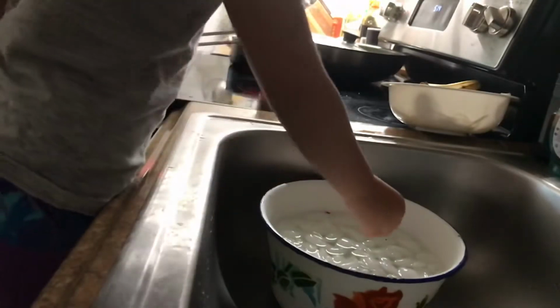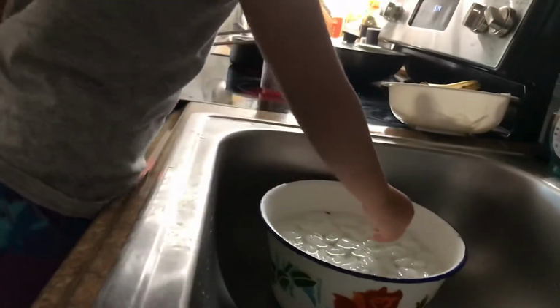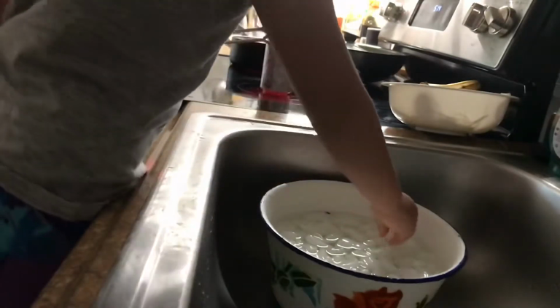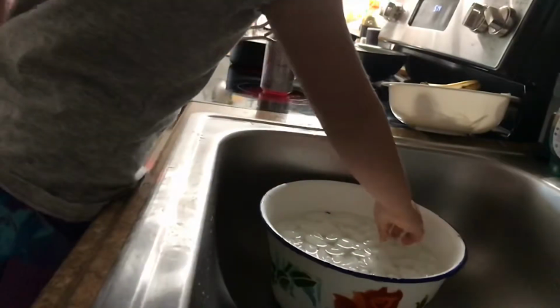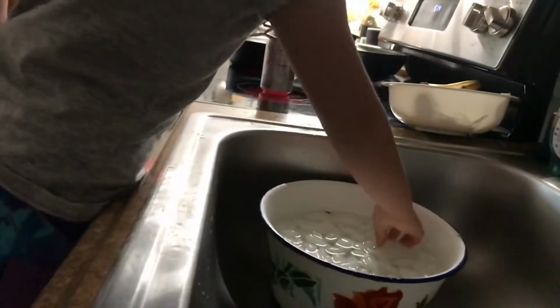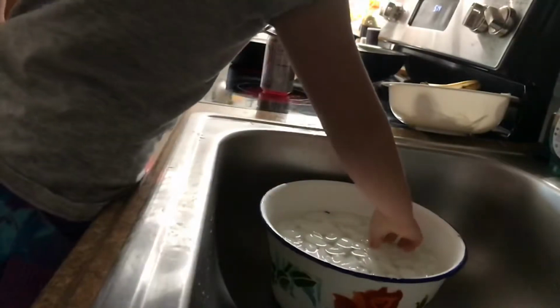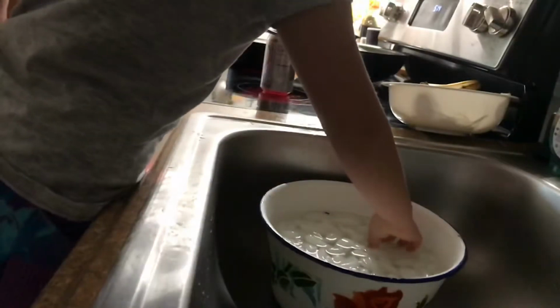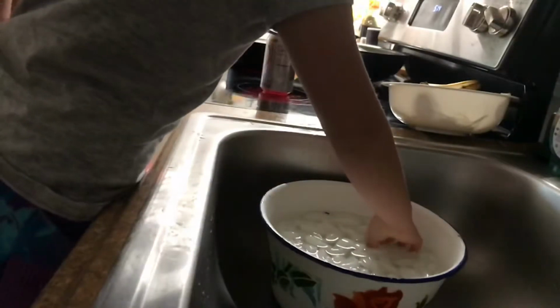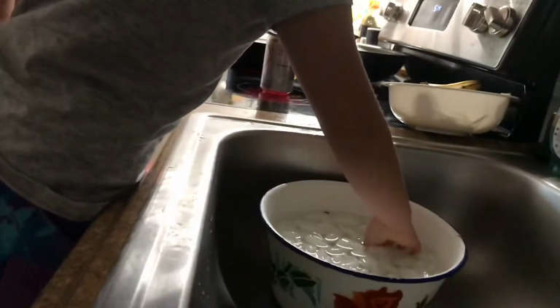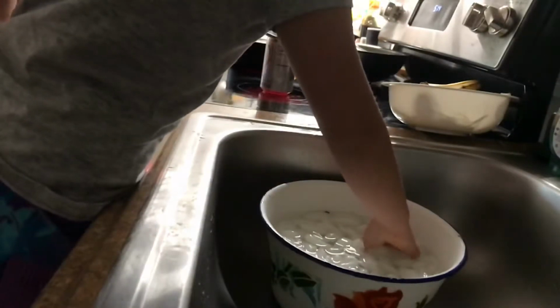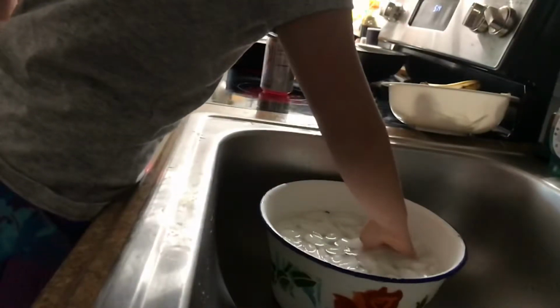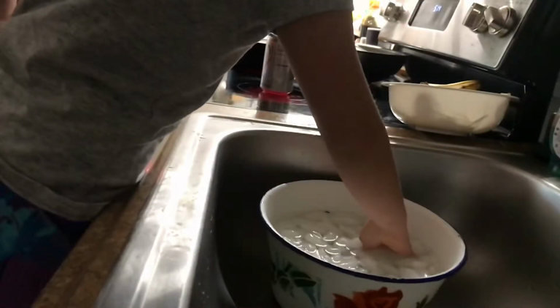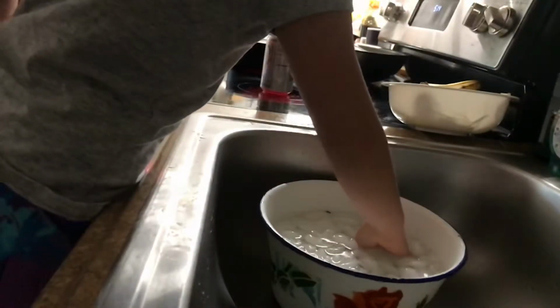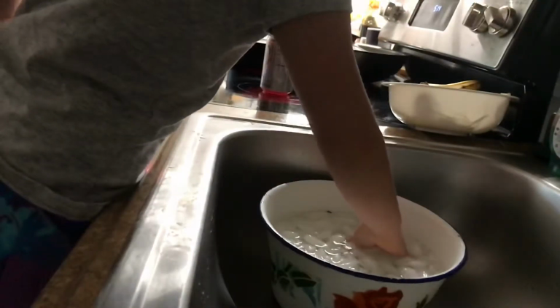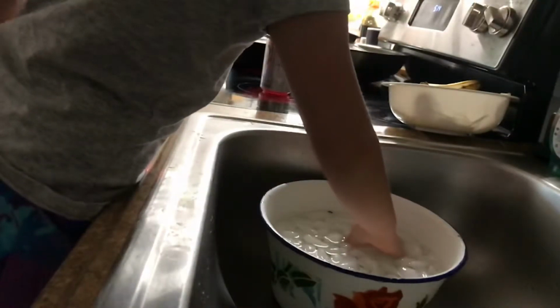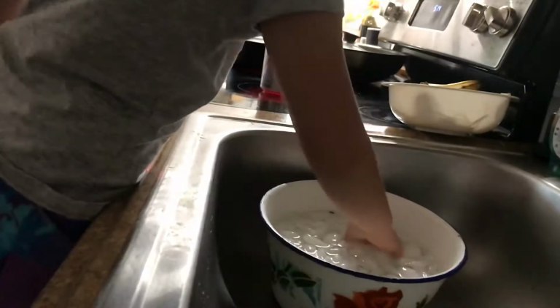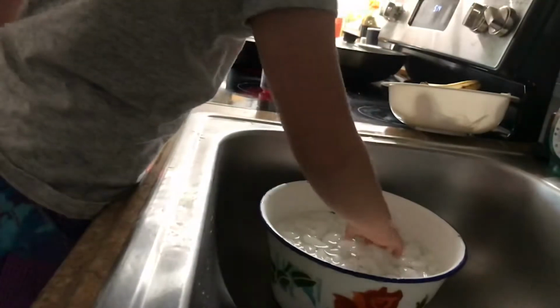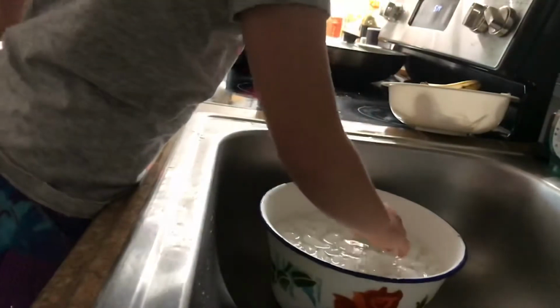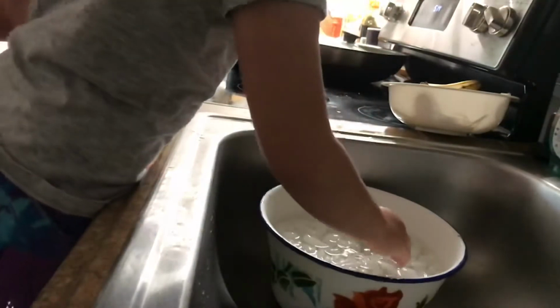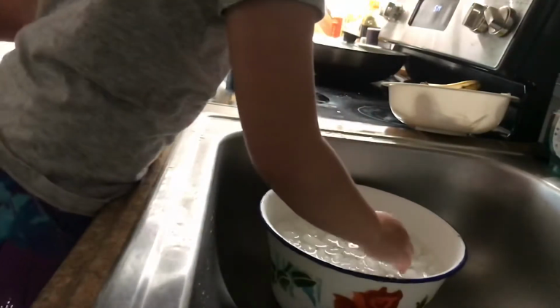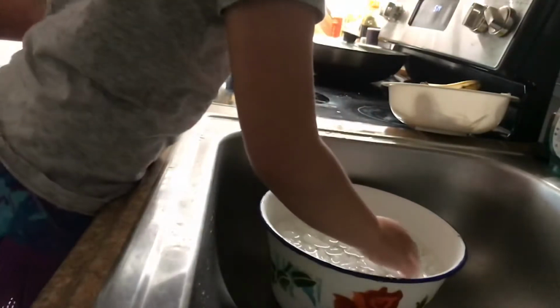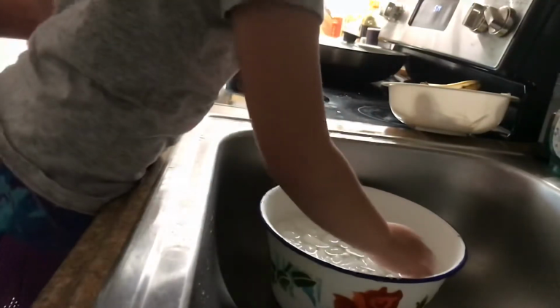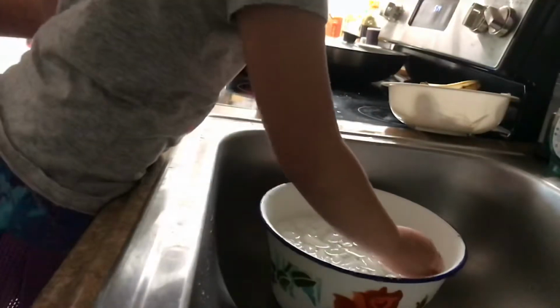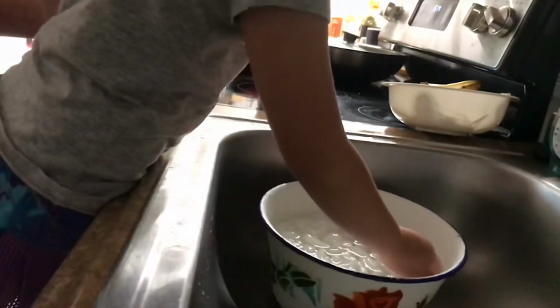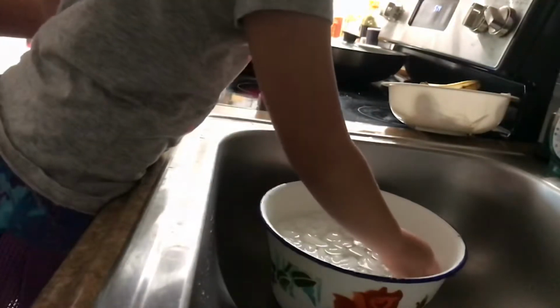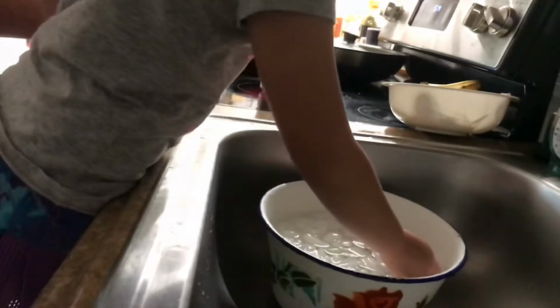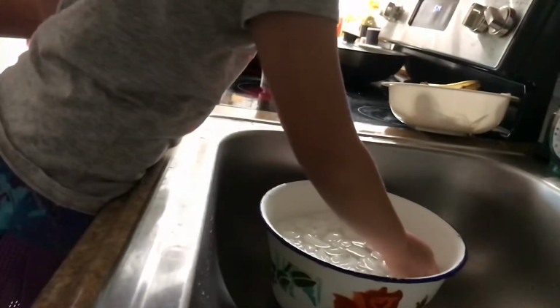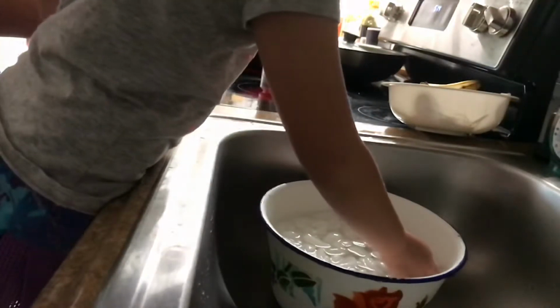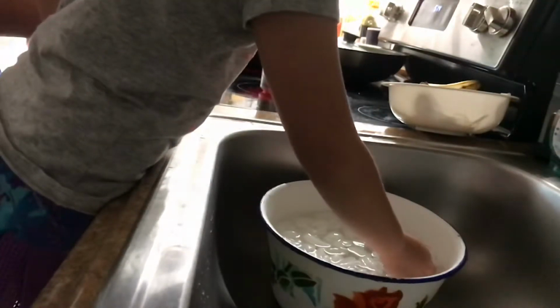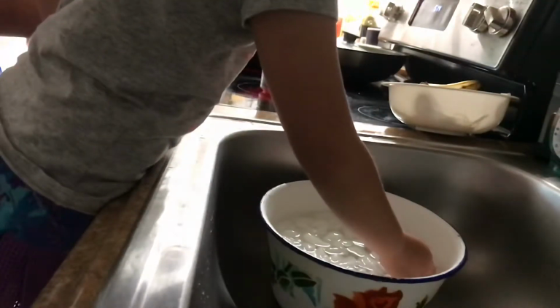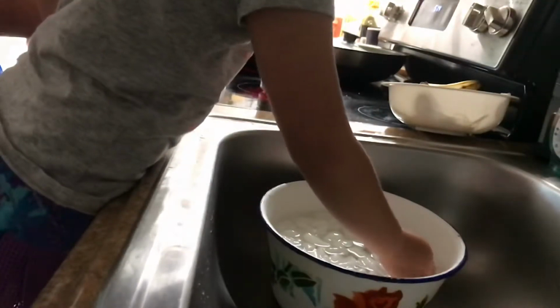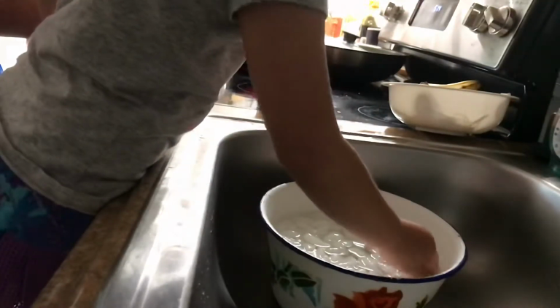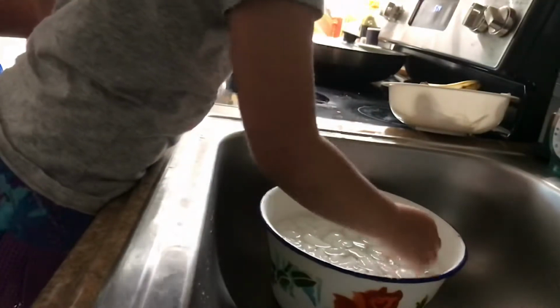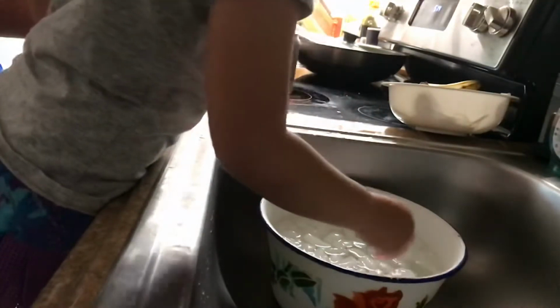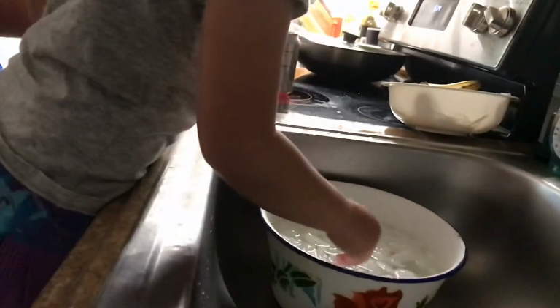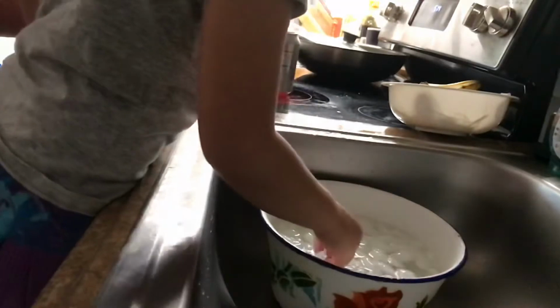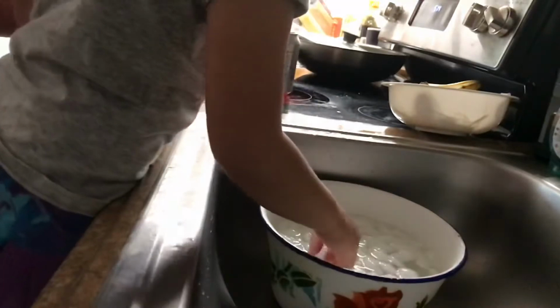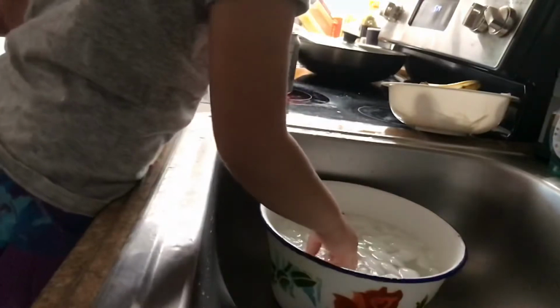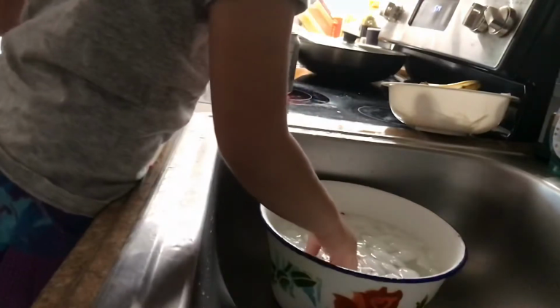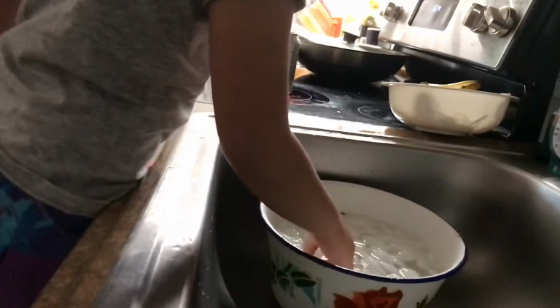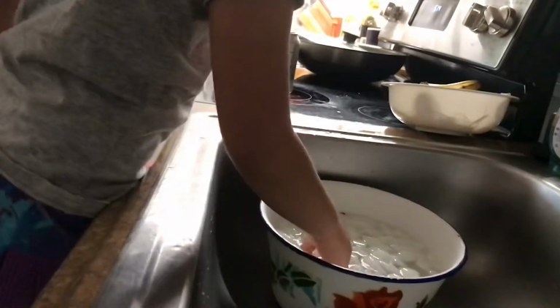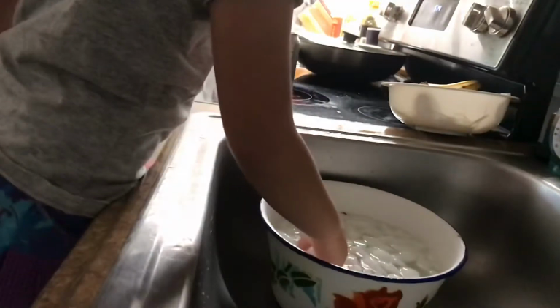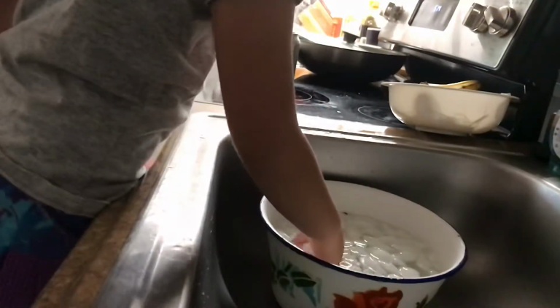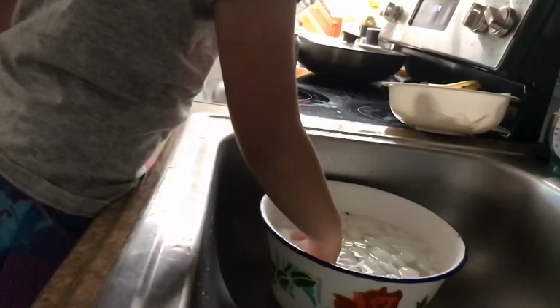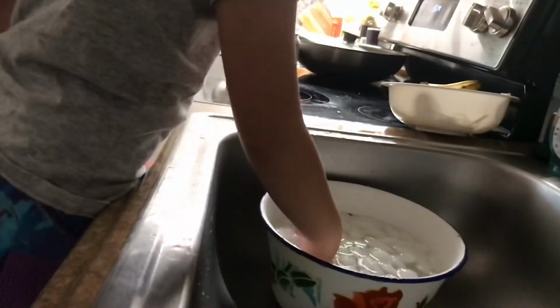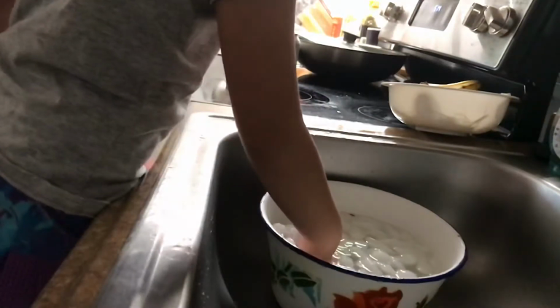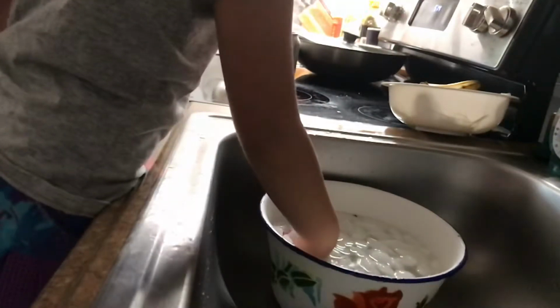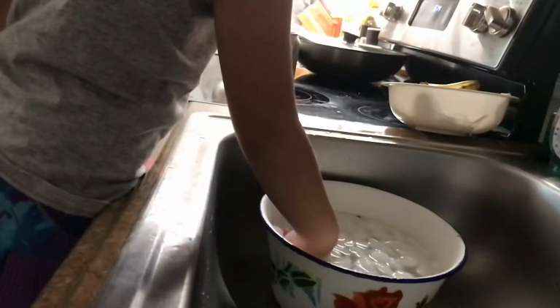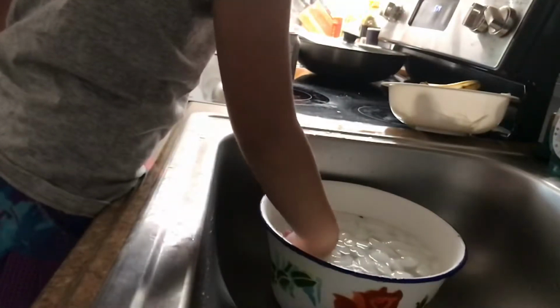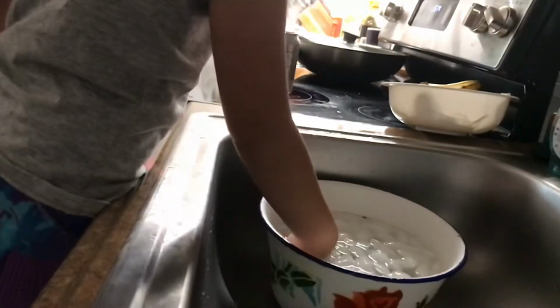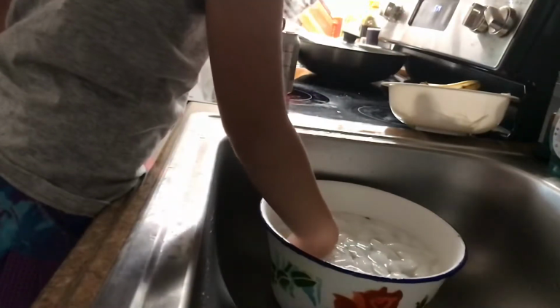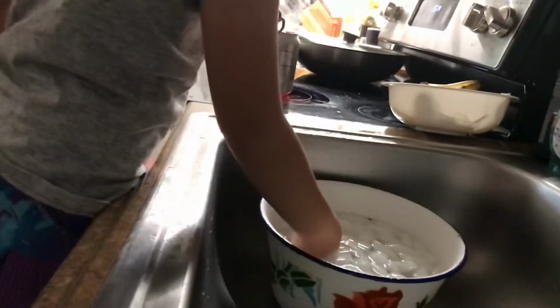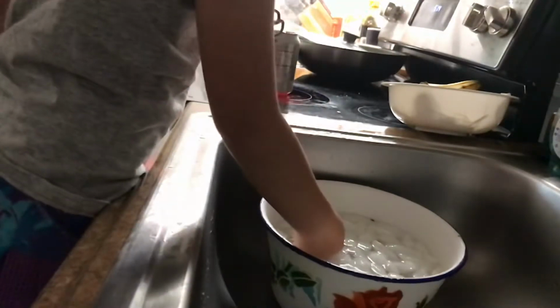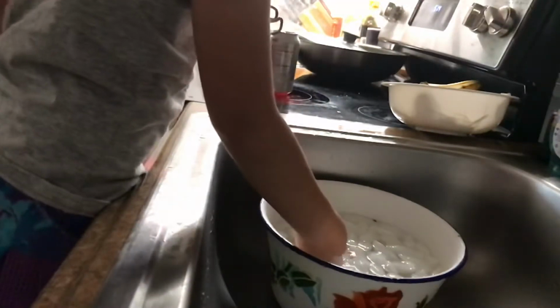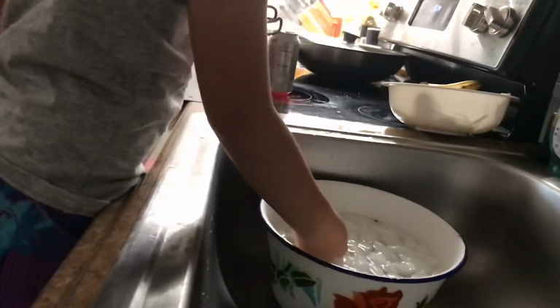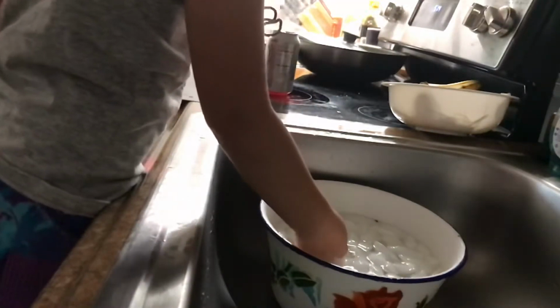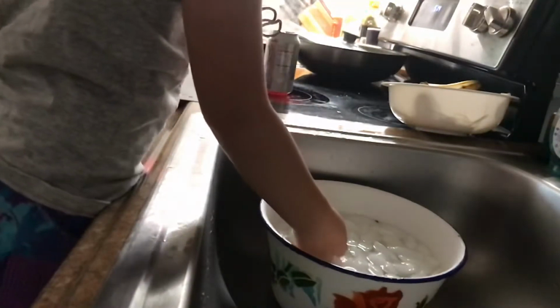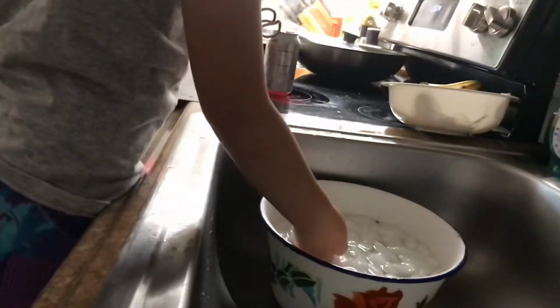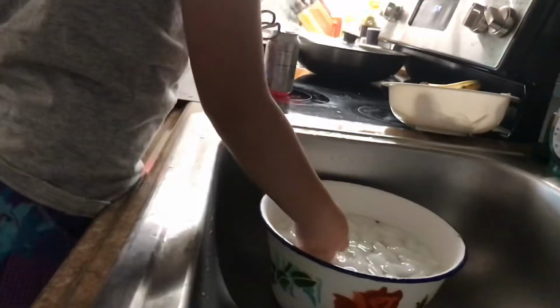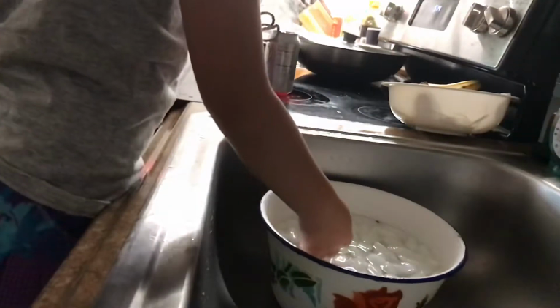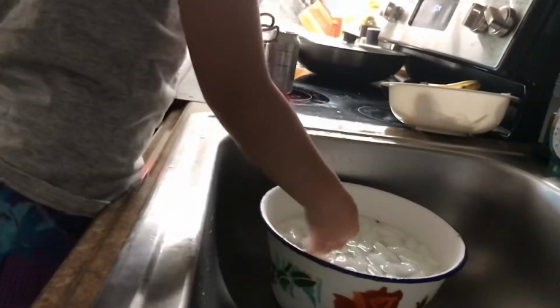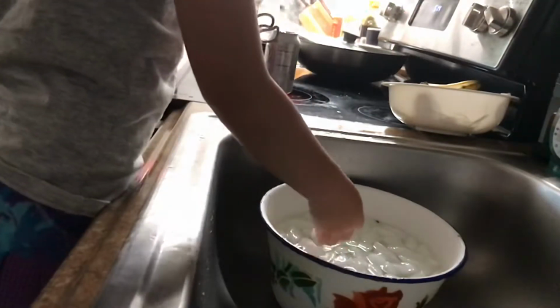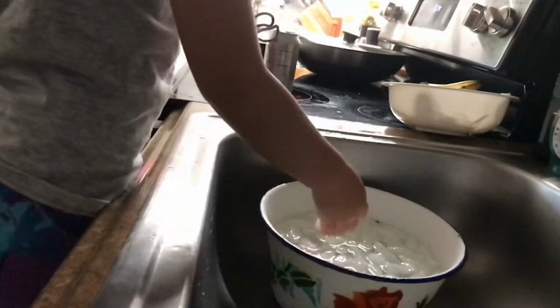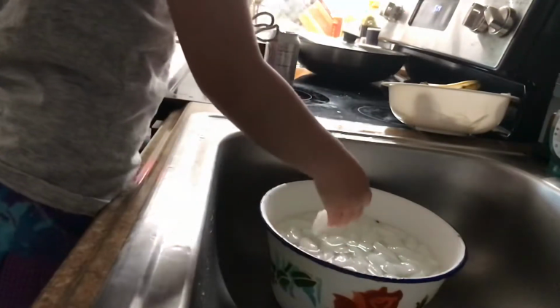You want to get some of the ice out? Yeah. Do we need more ice? Do we need to put more ice? Yeah. We're going to make it really cold.